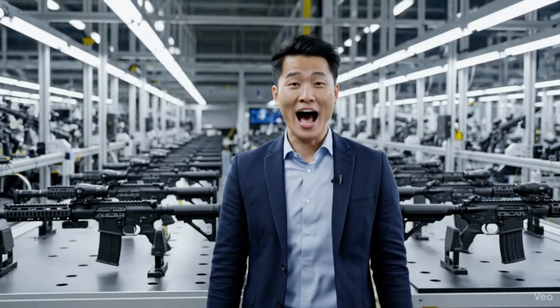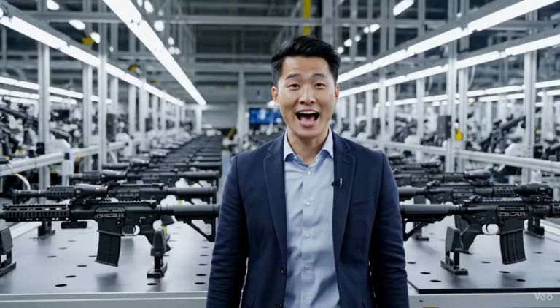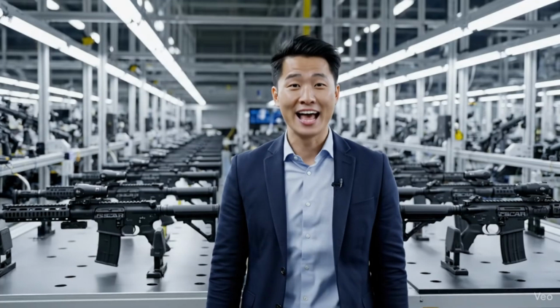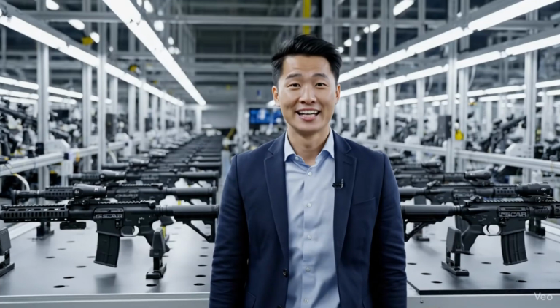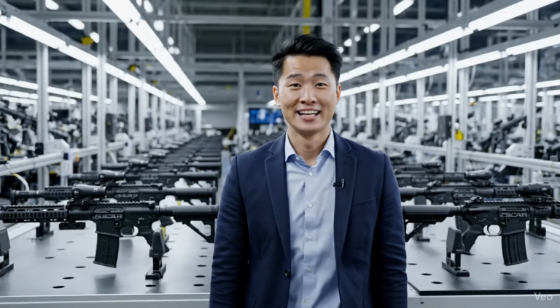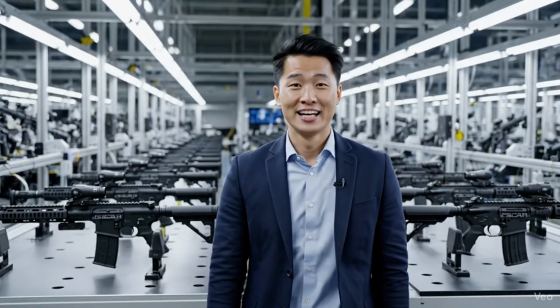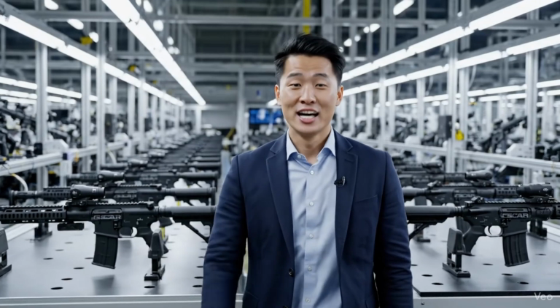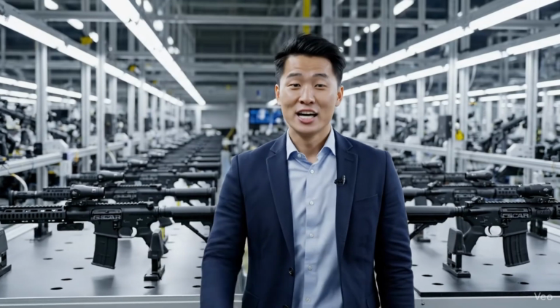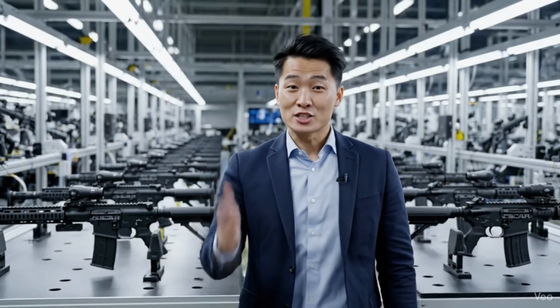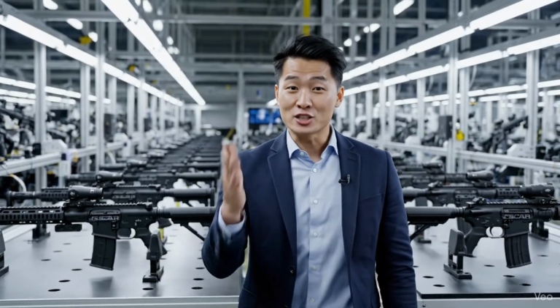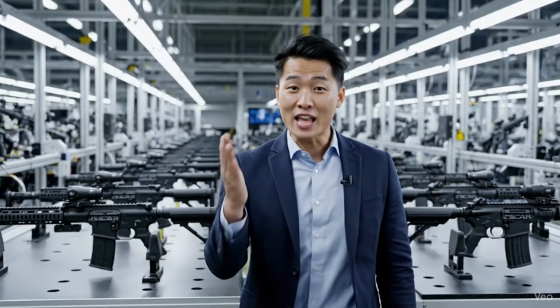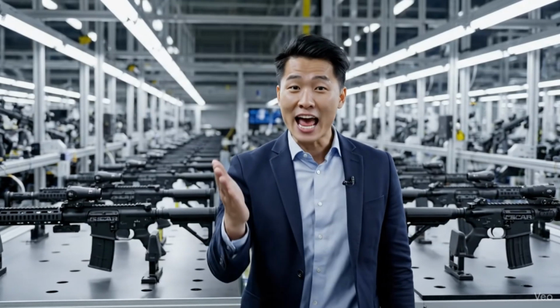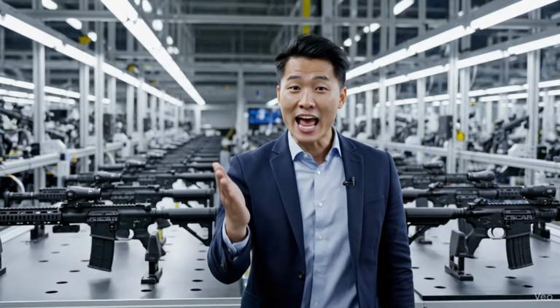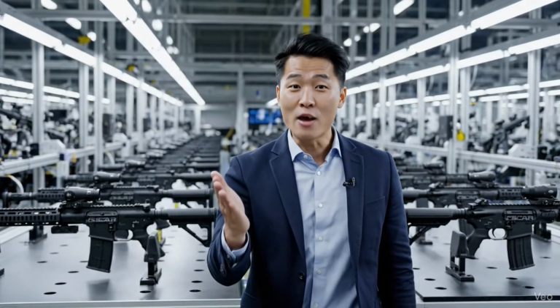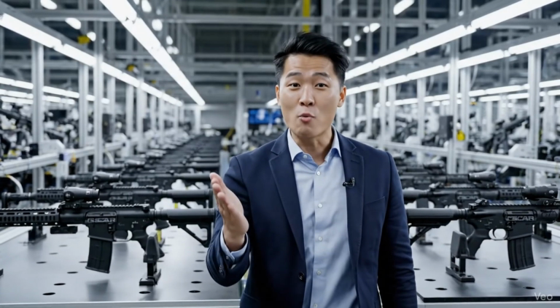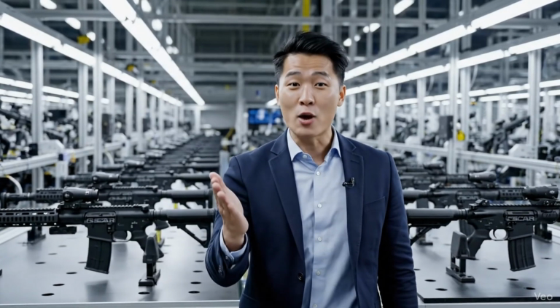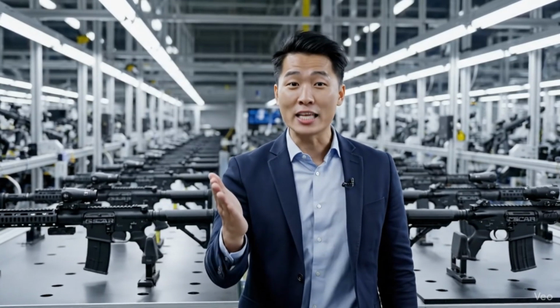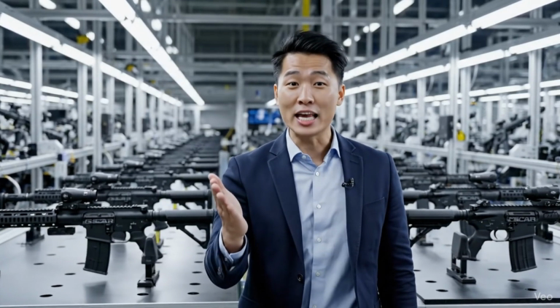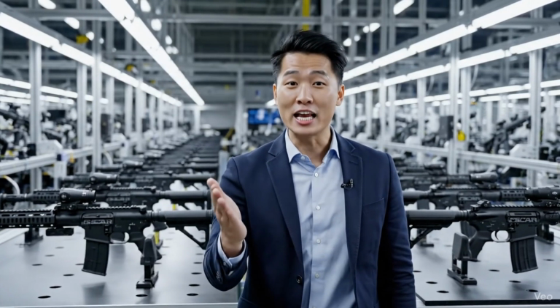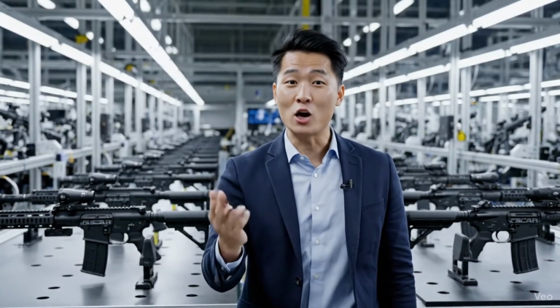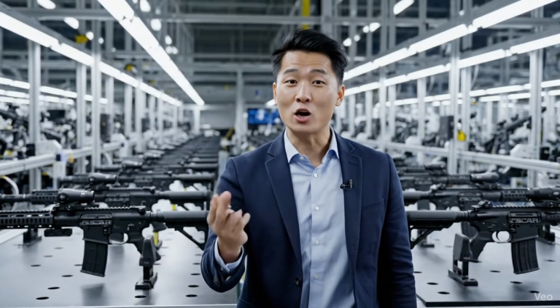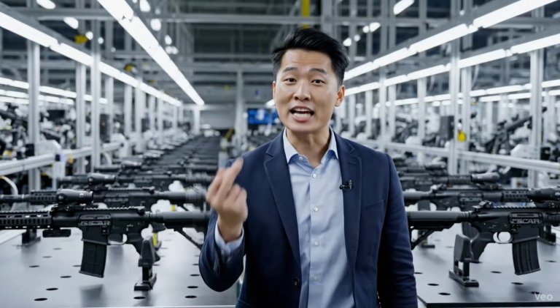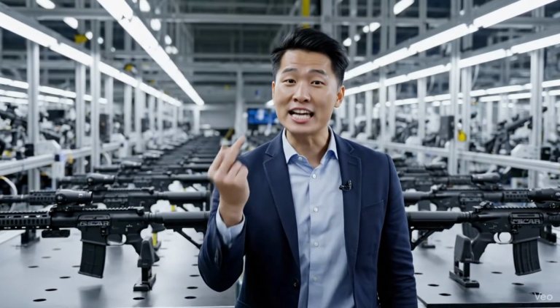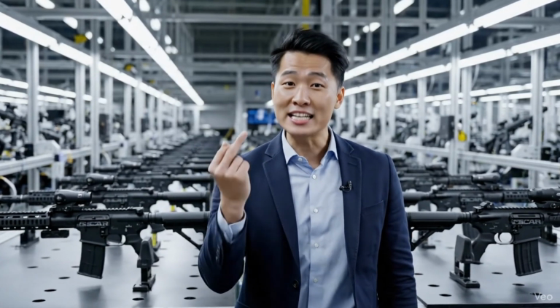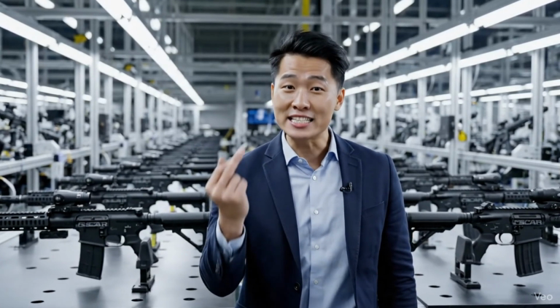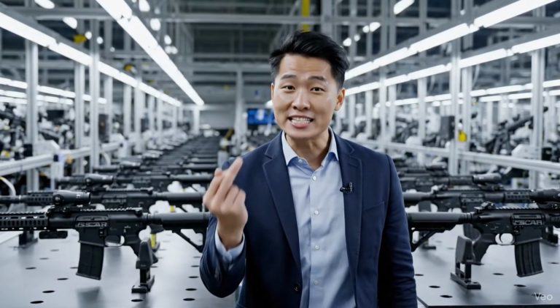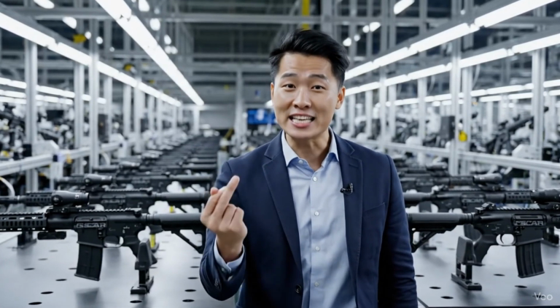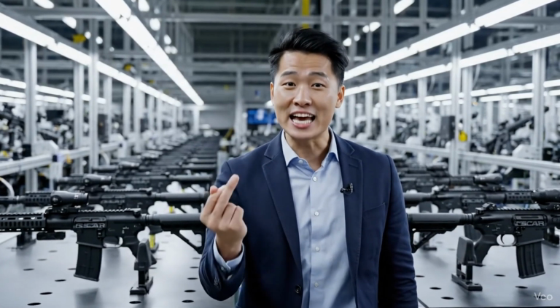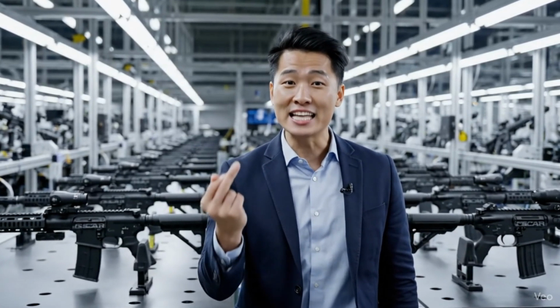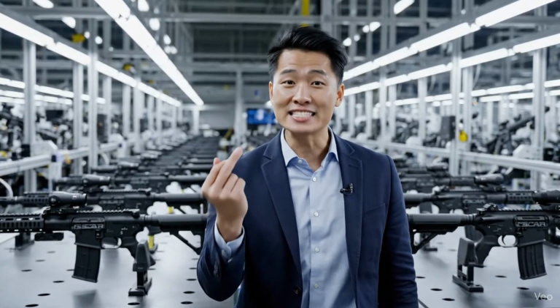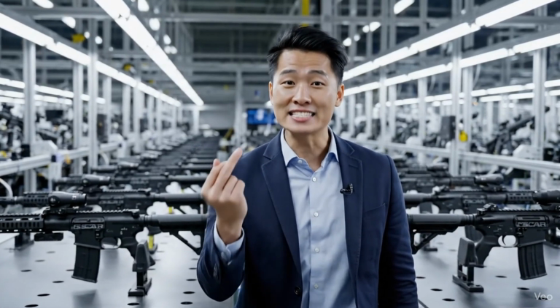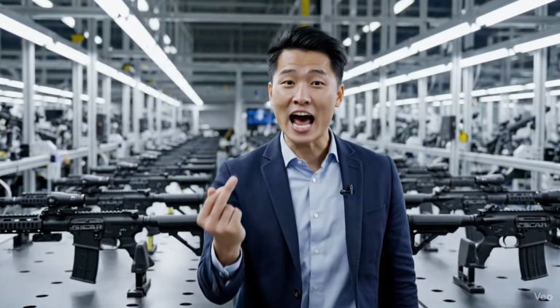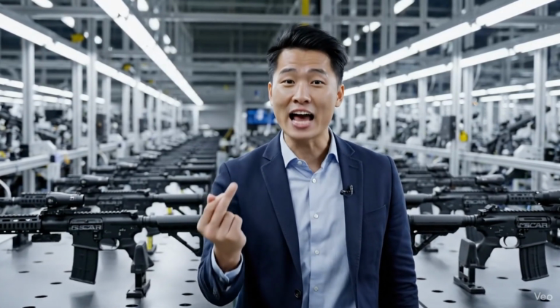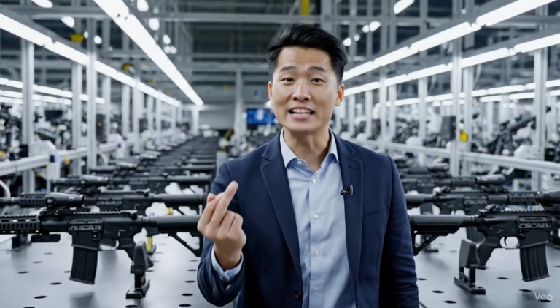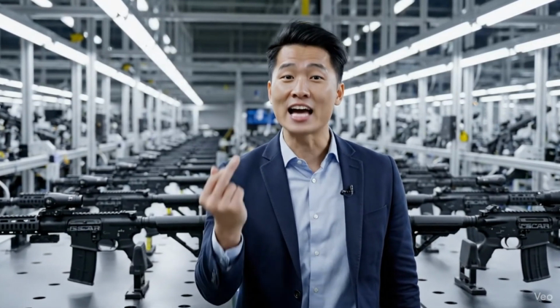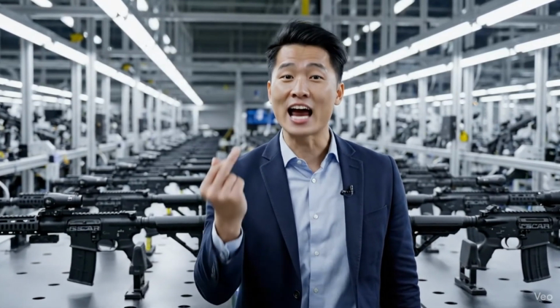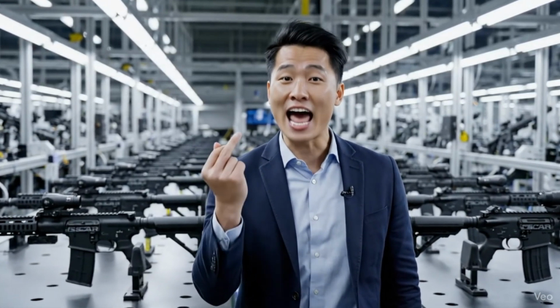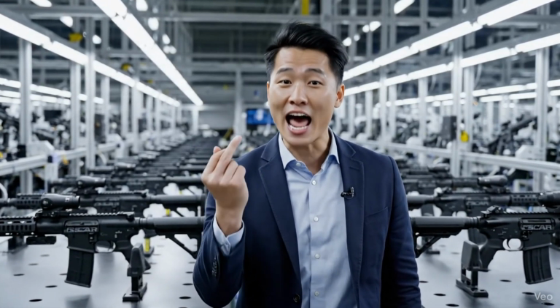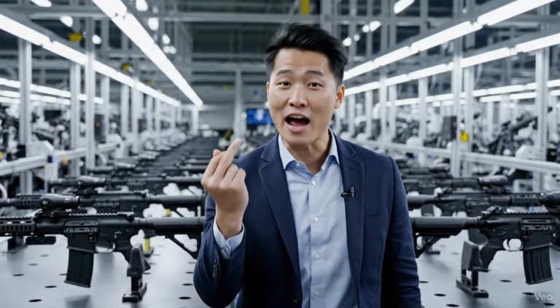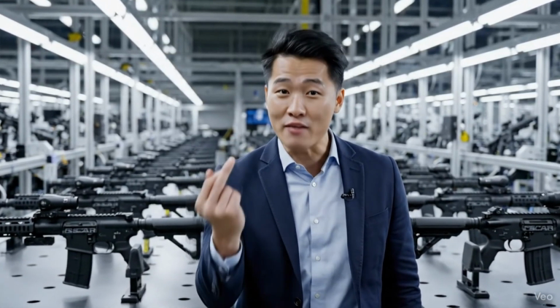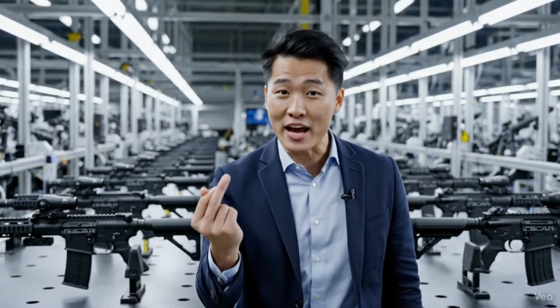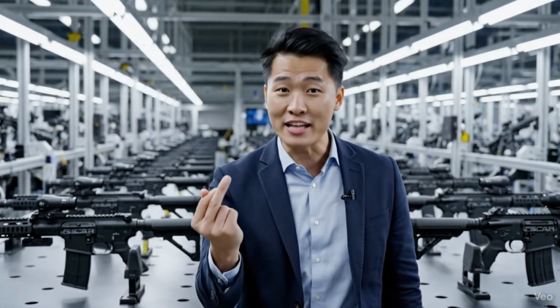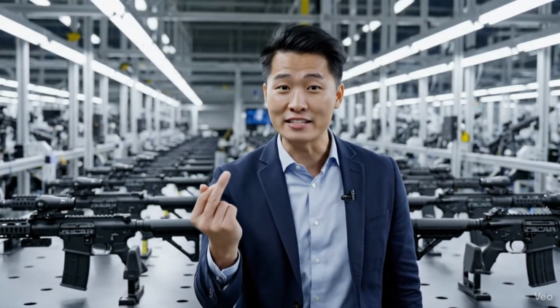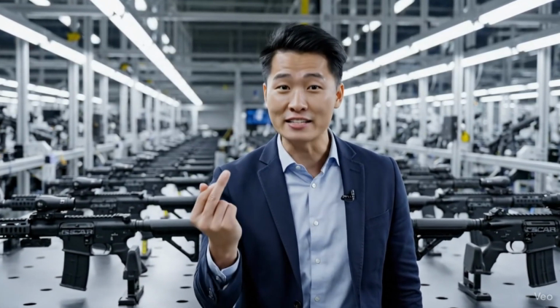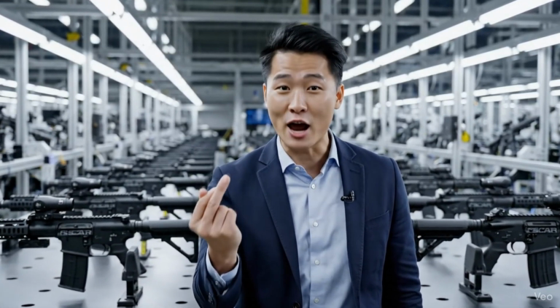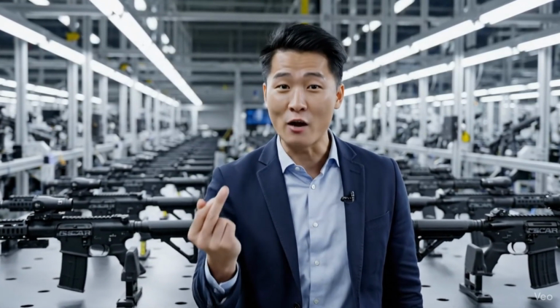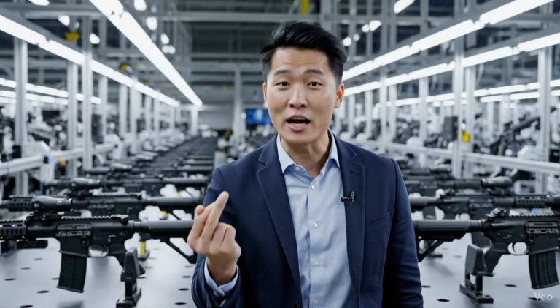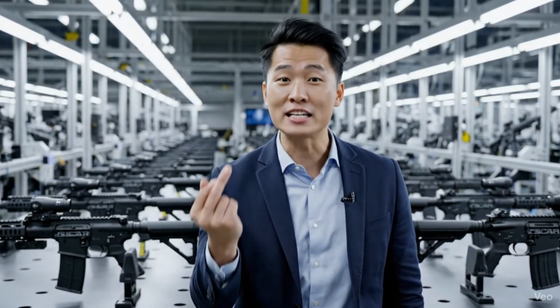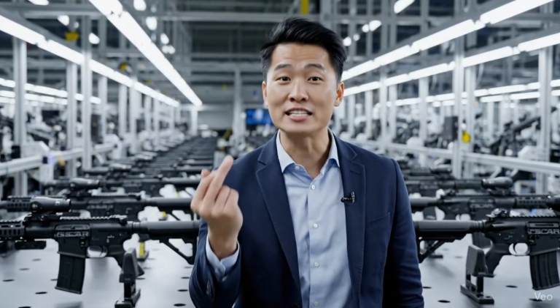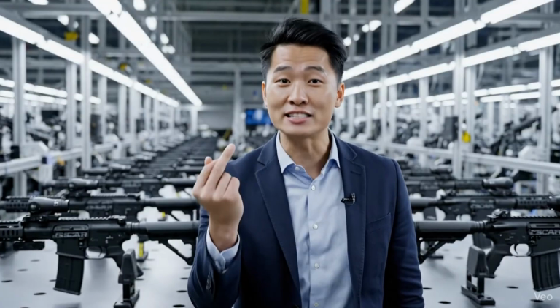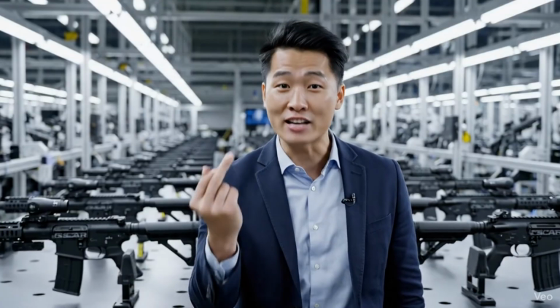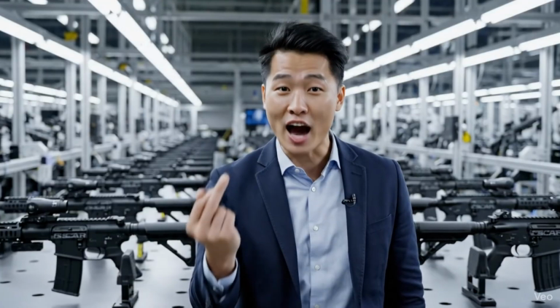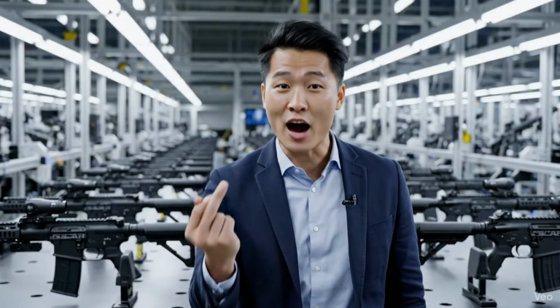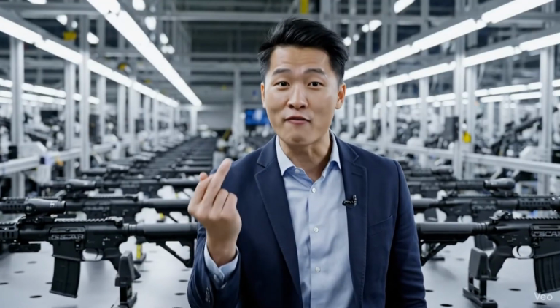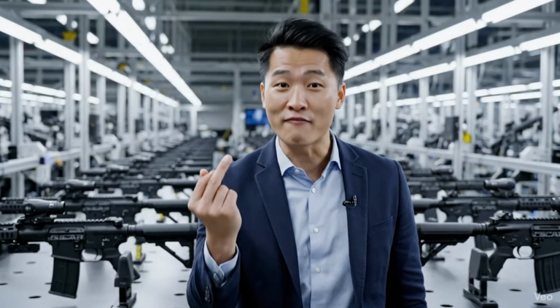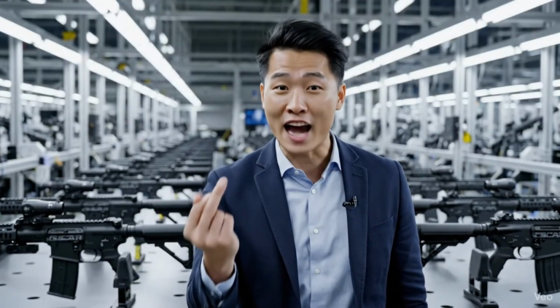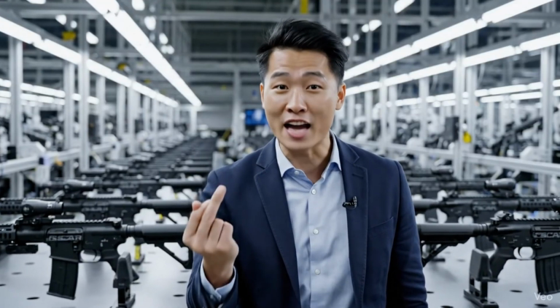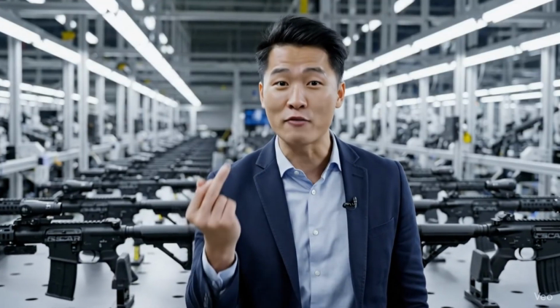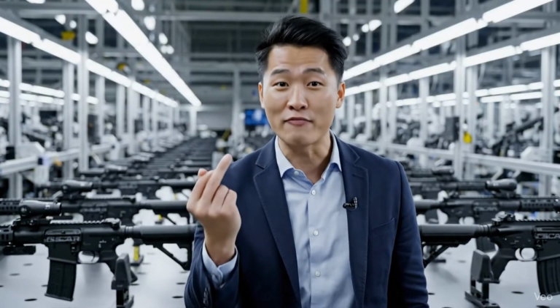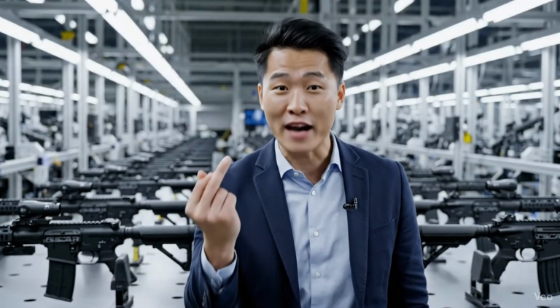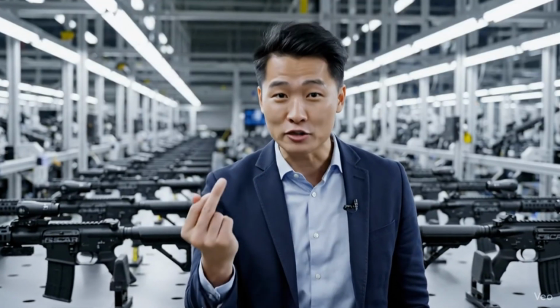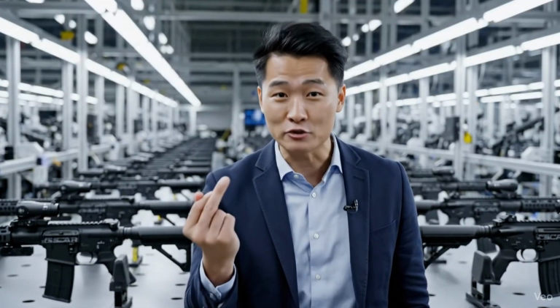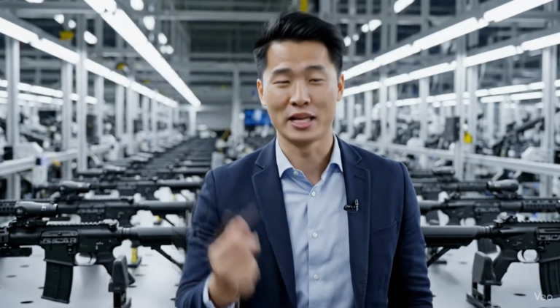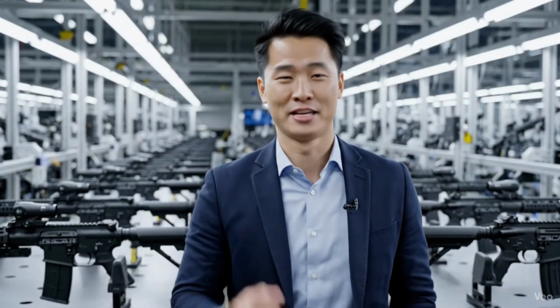Hi, today we're taking a look inside the FN SCAR factory.